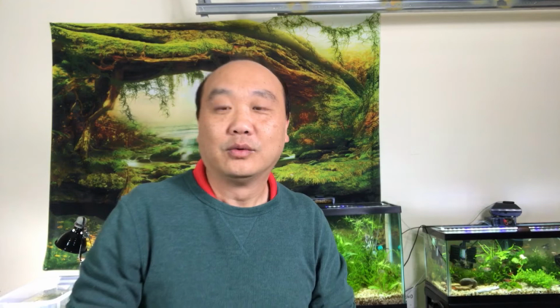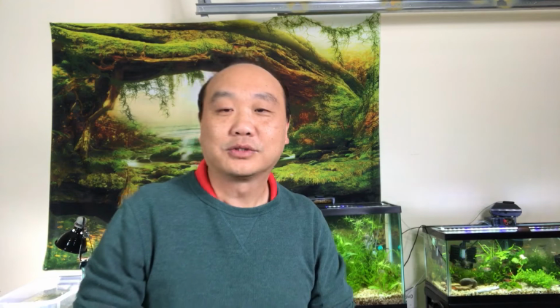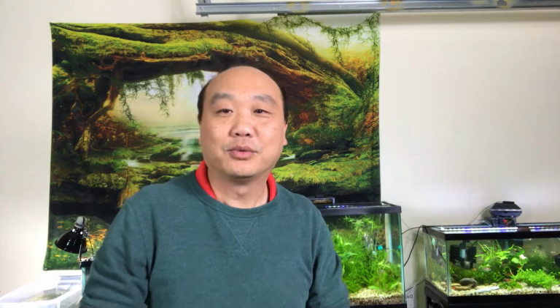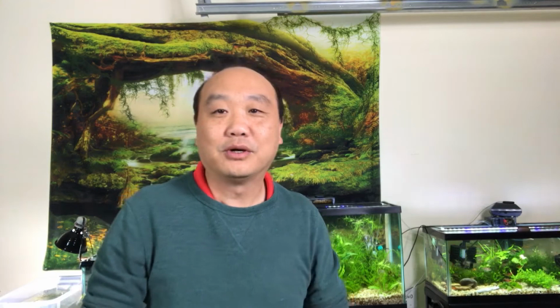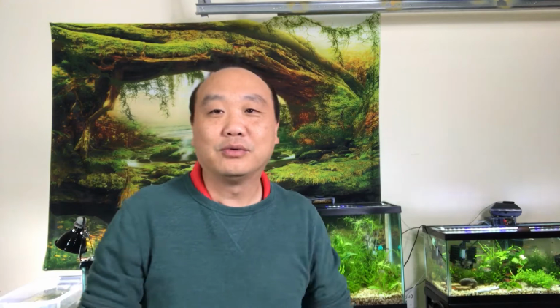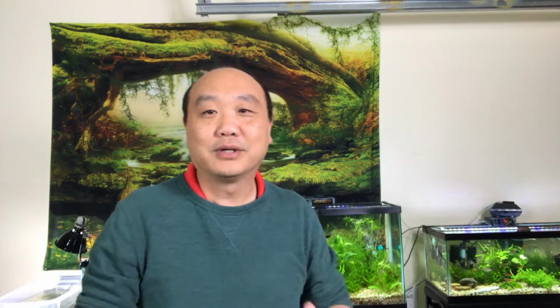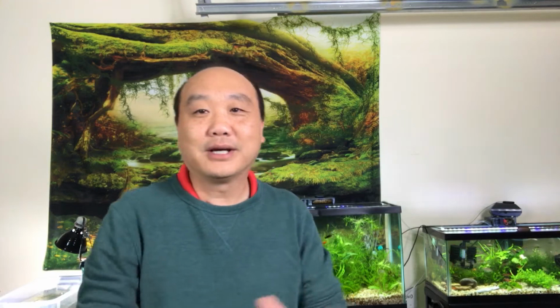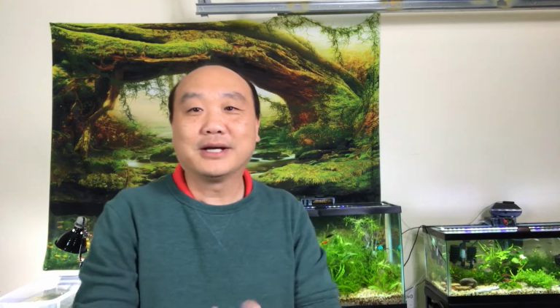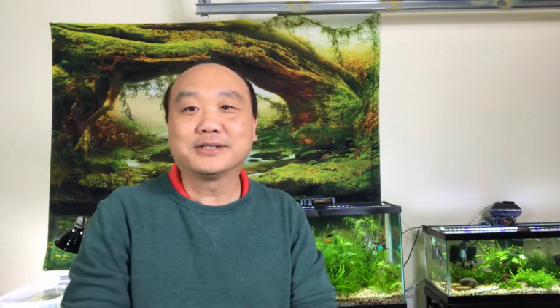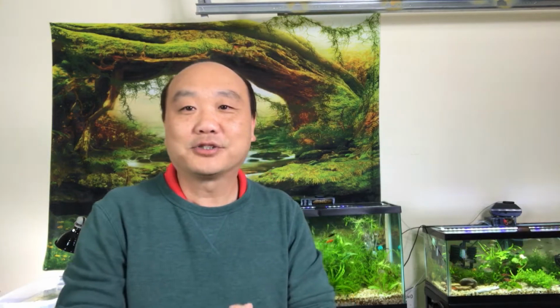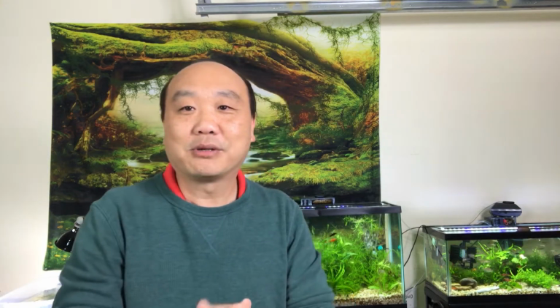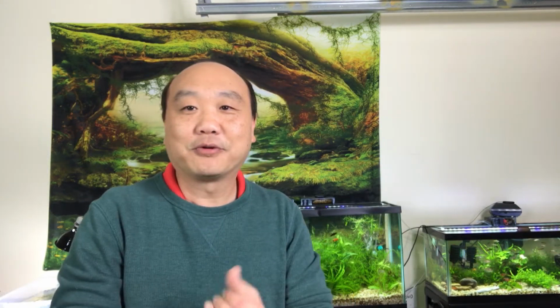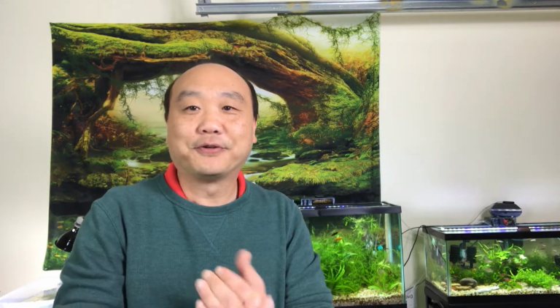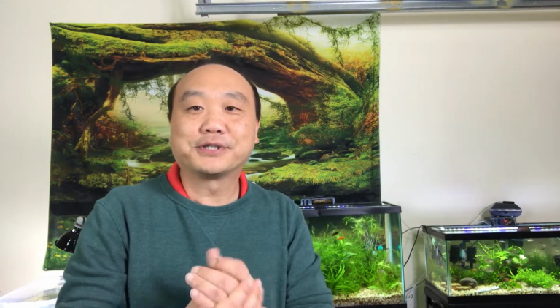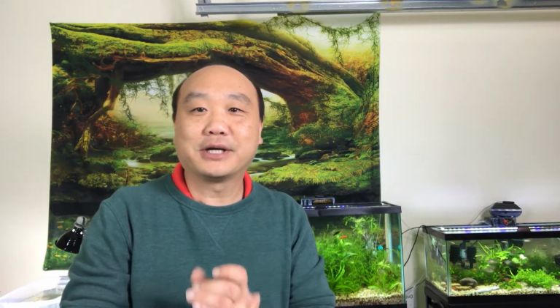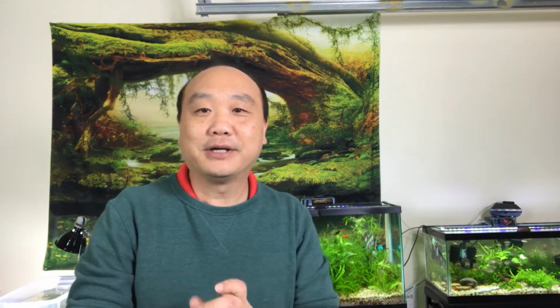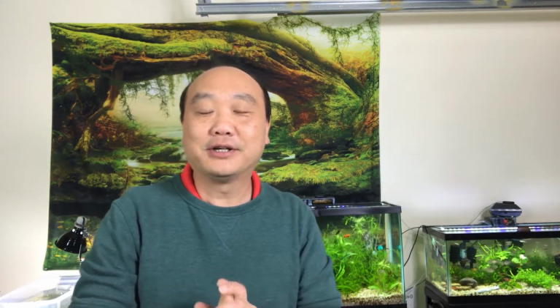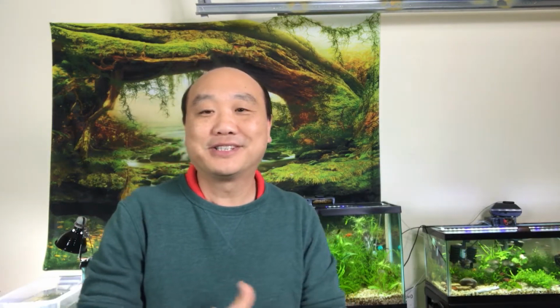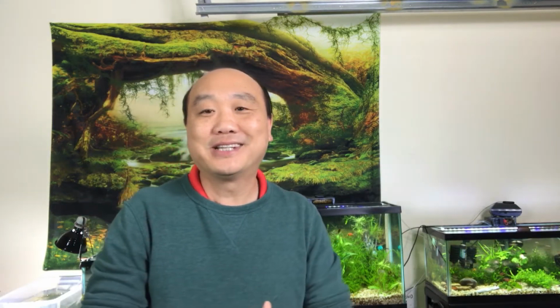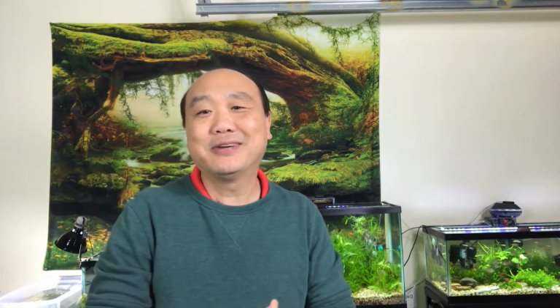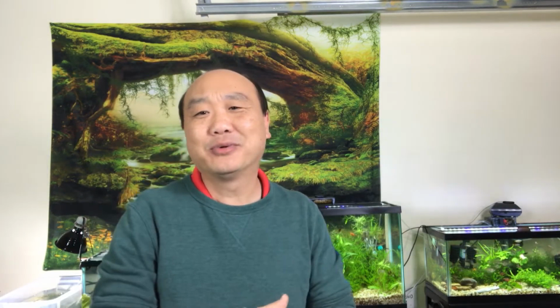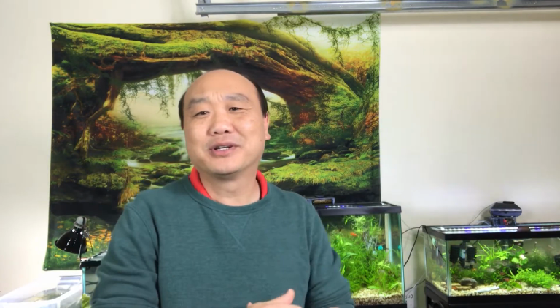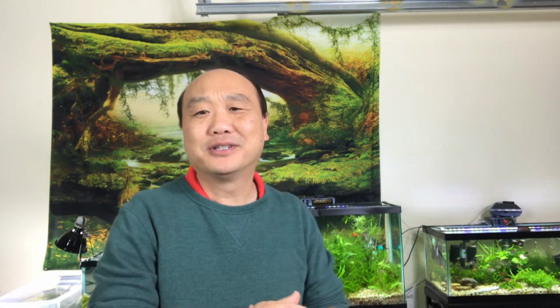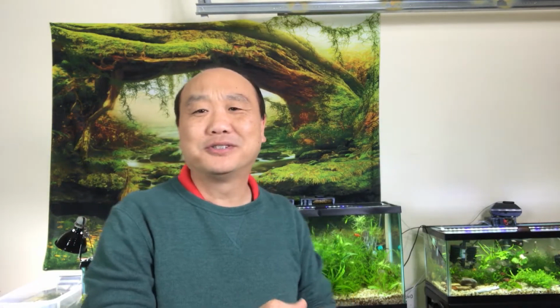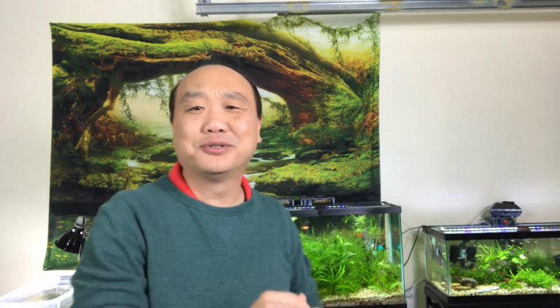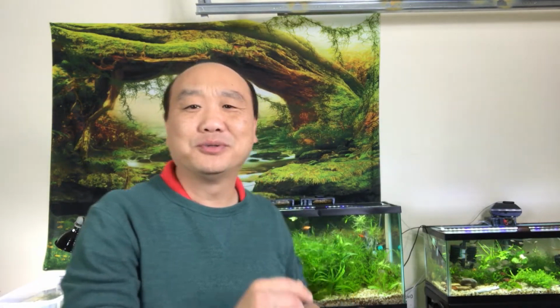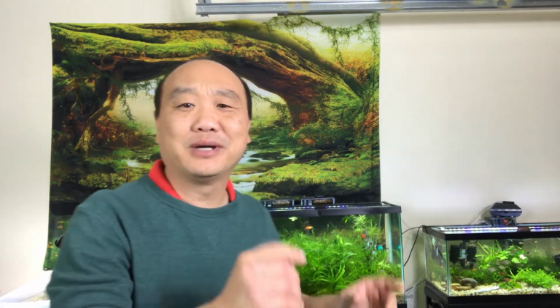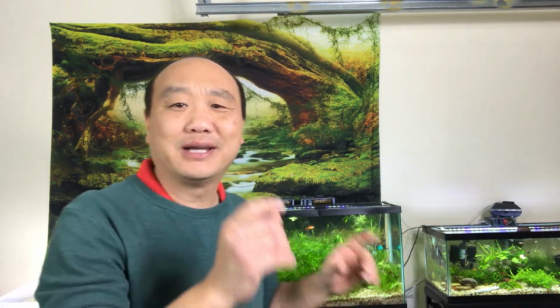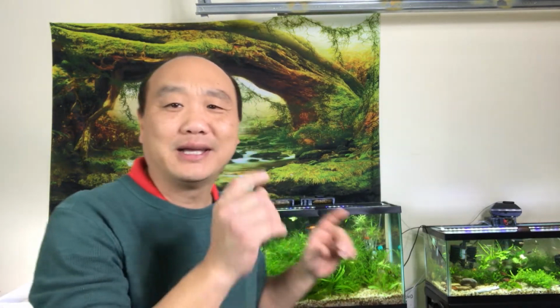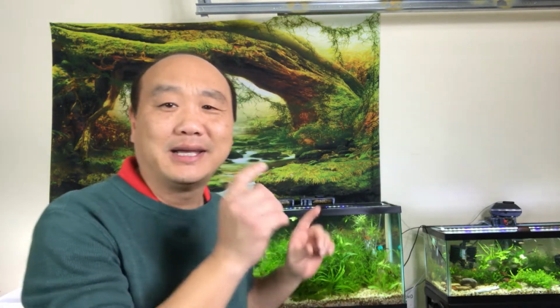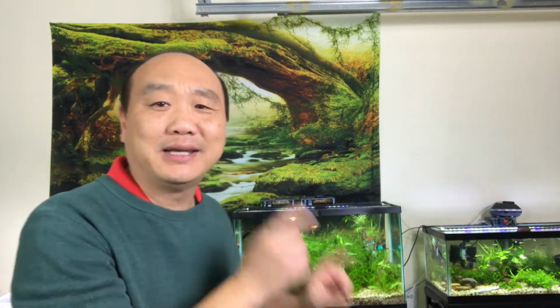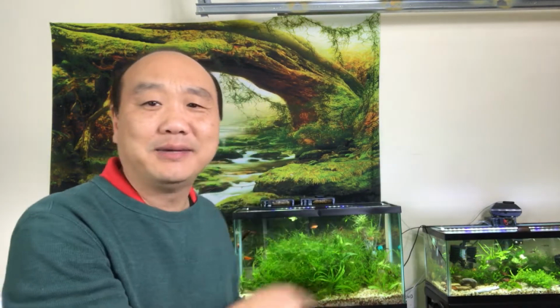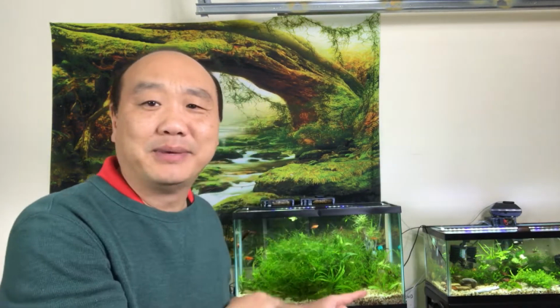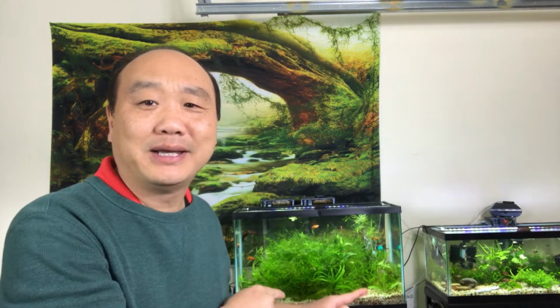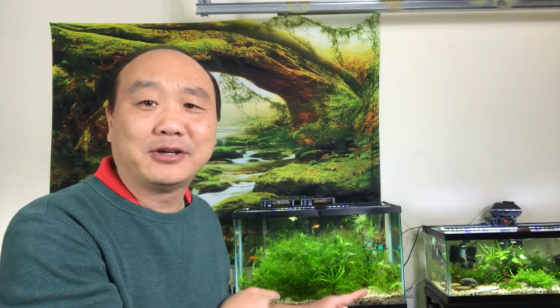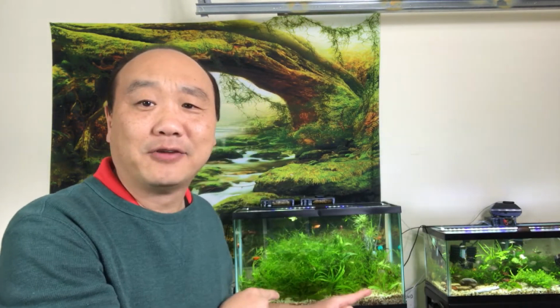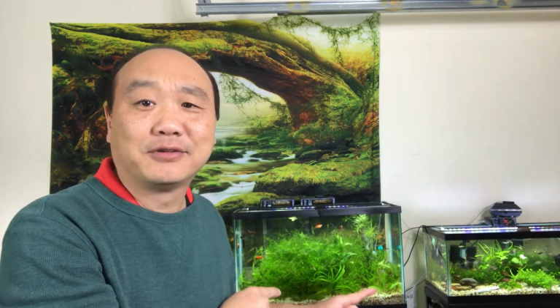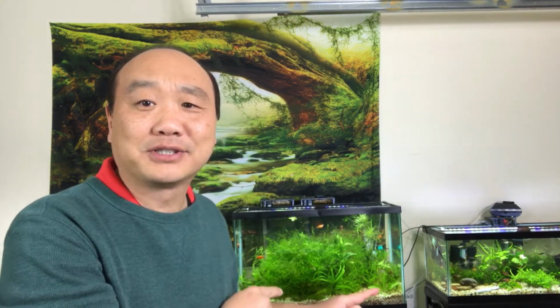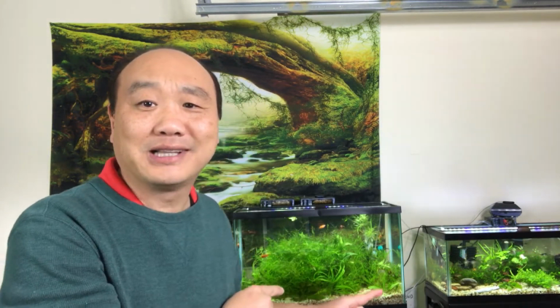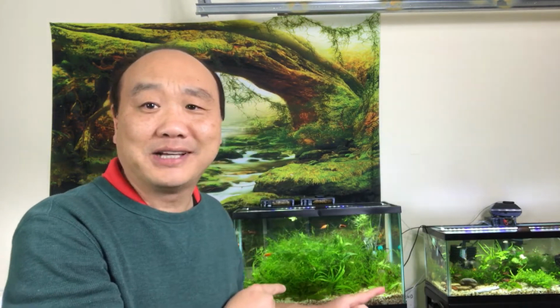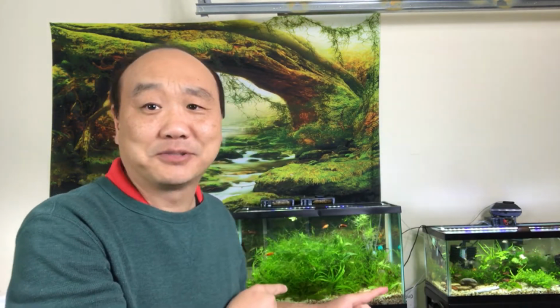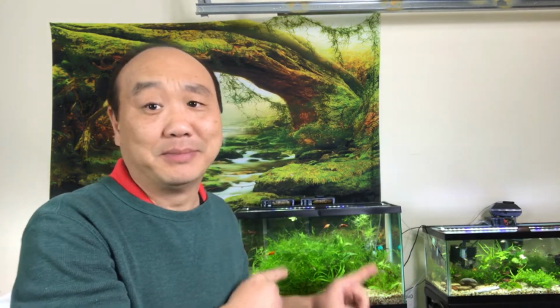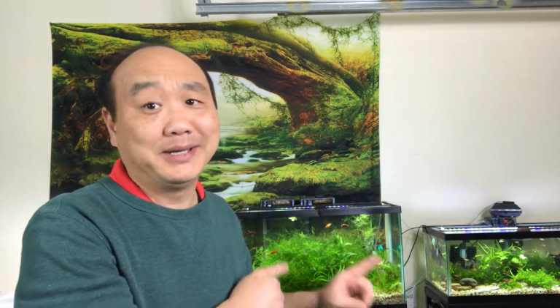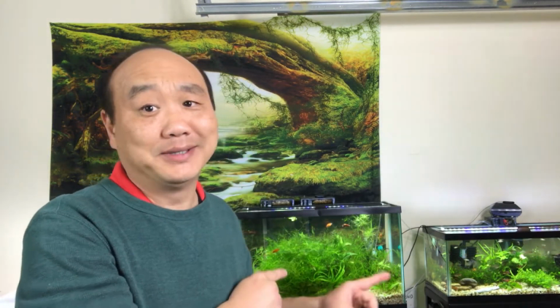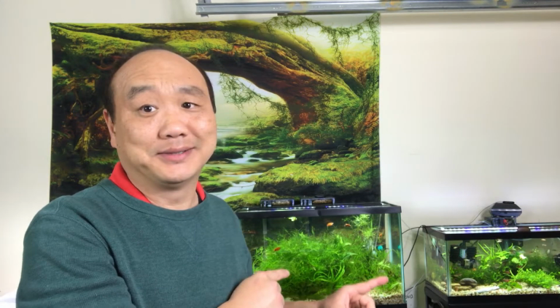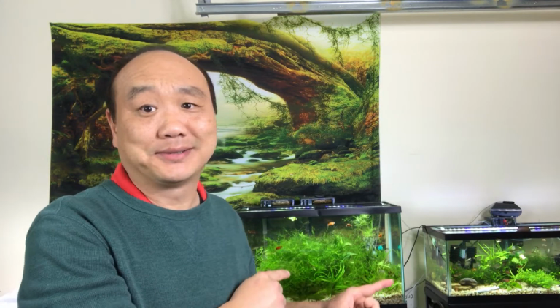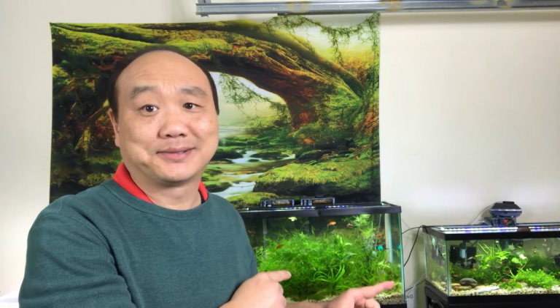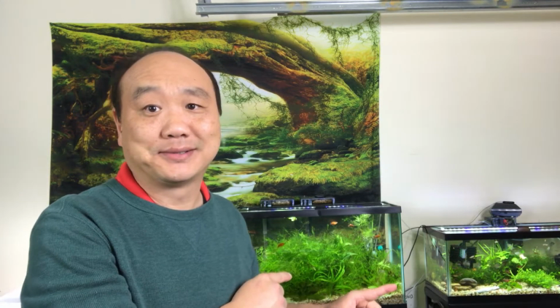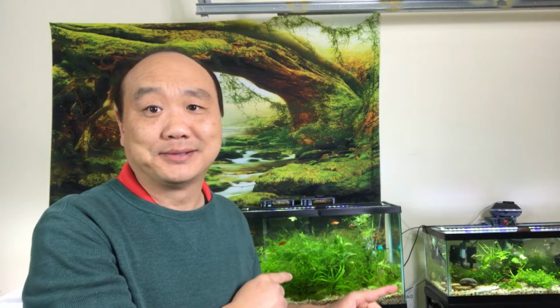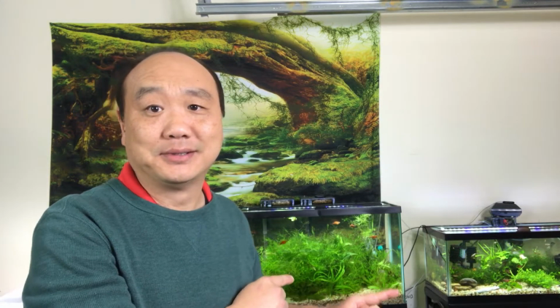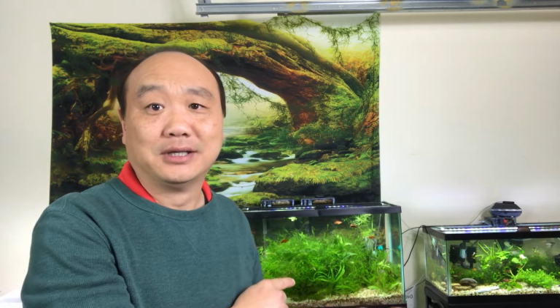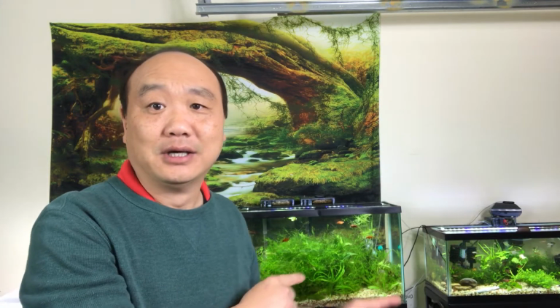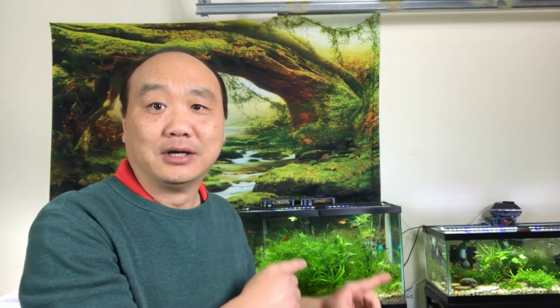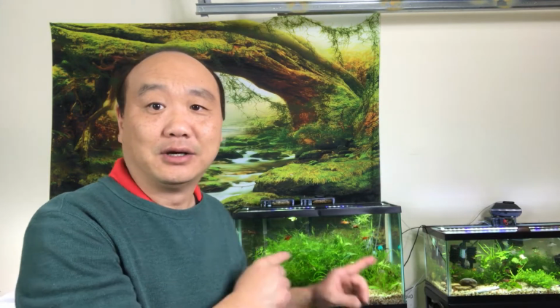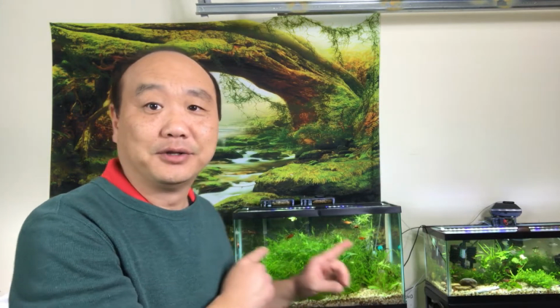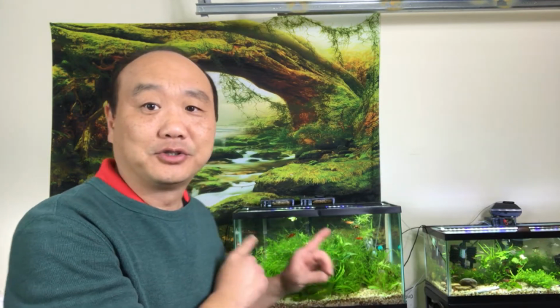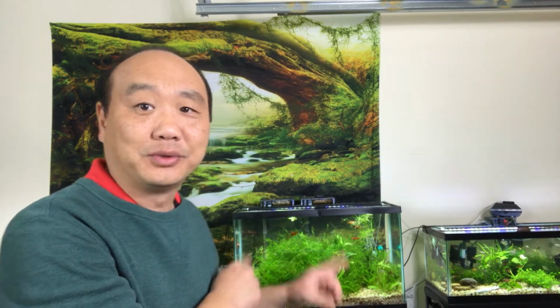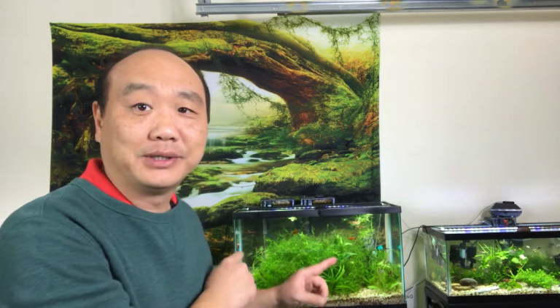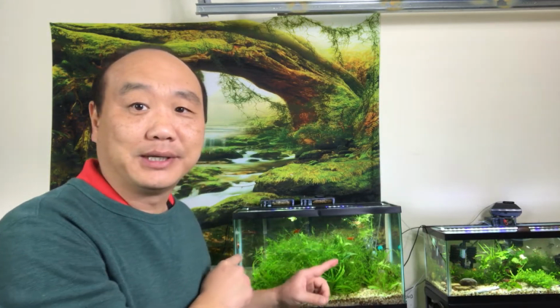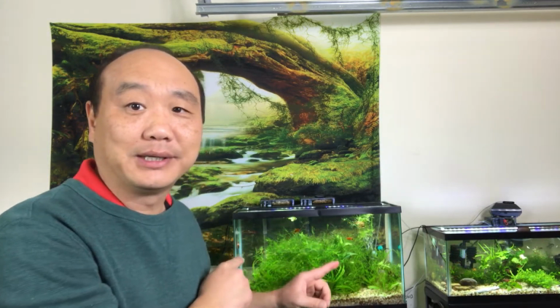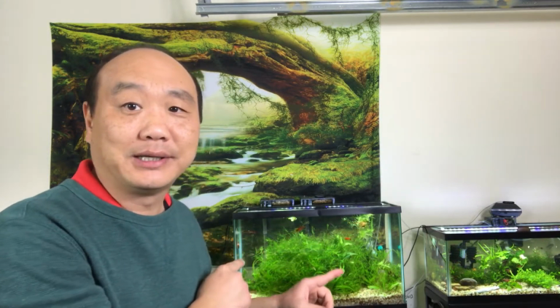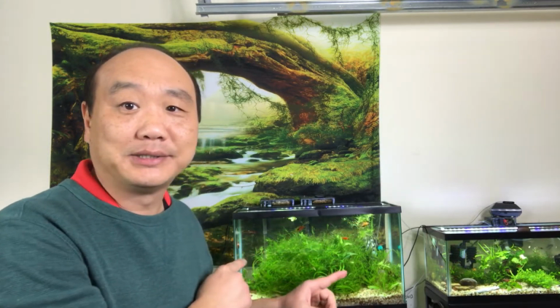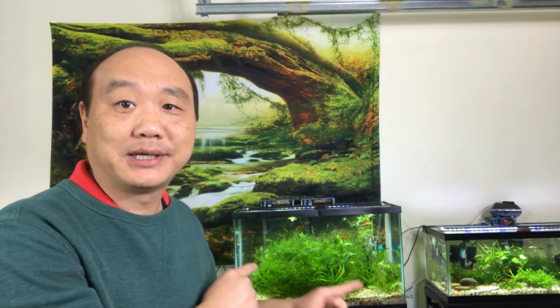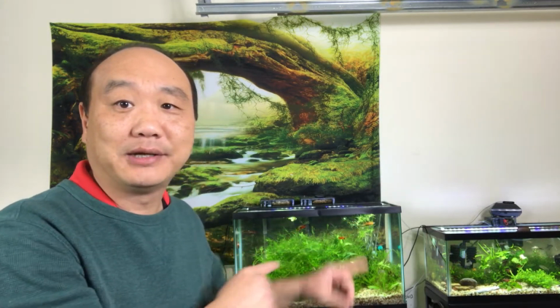What's going on guys? Tropical Fish Guy here. Today we're going to do a makeover slash maintenance on the 29 gallon tank.